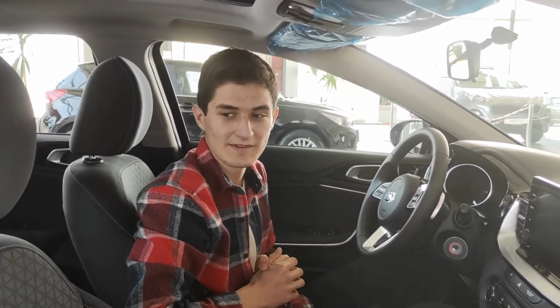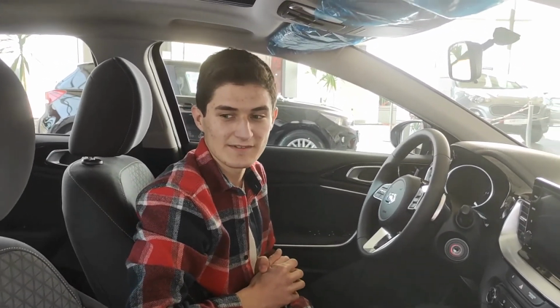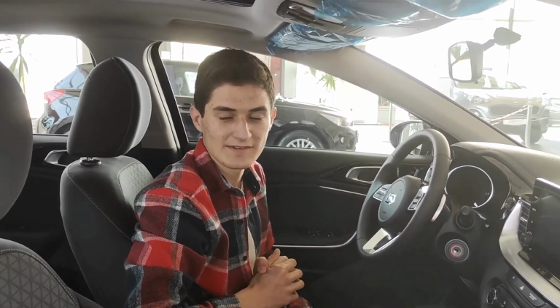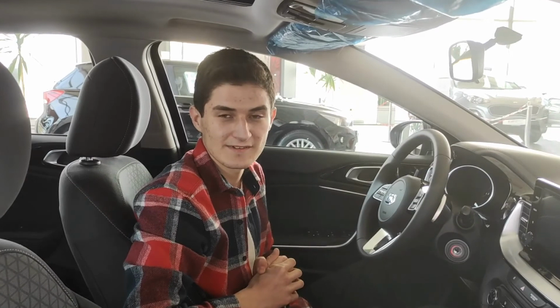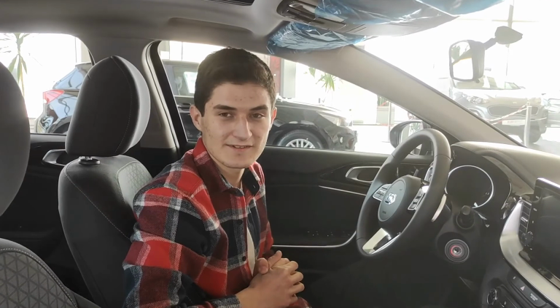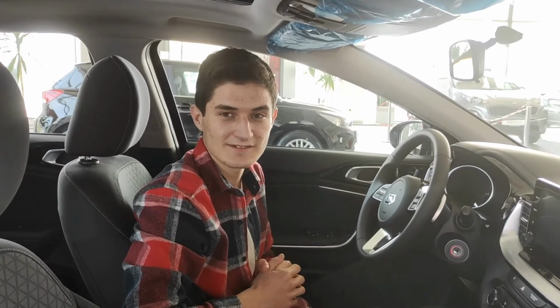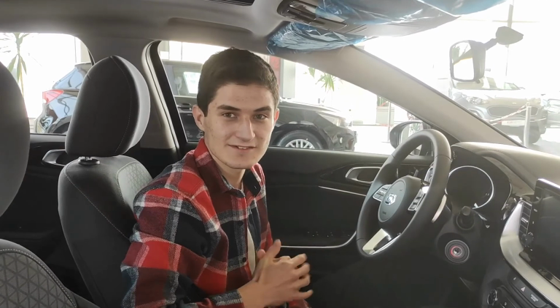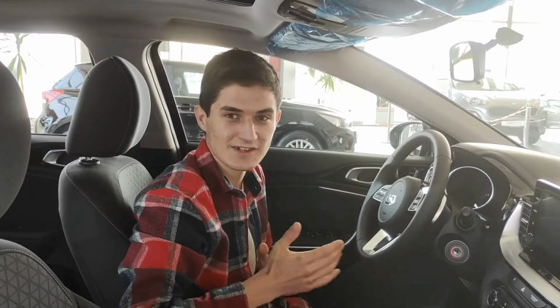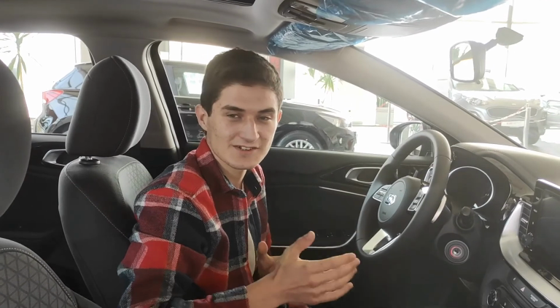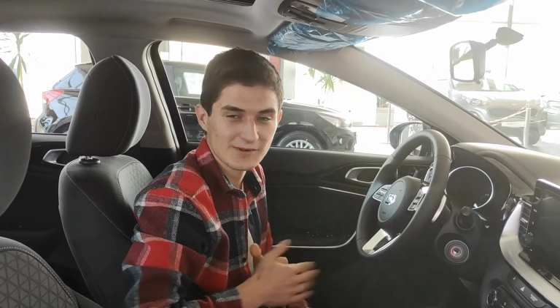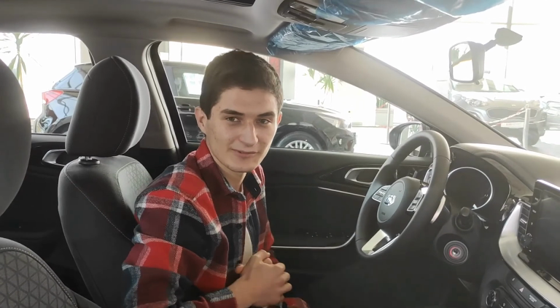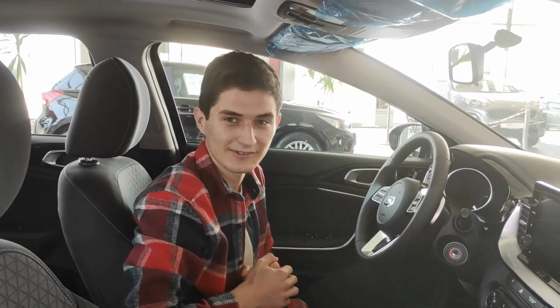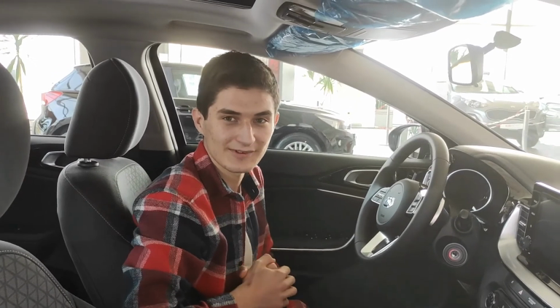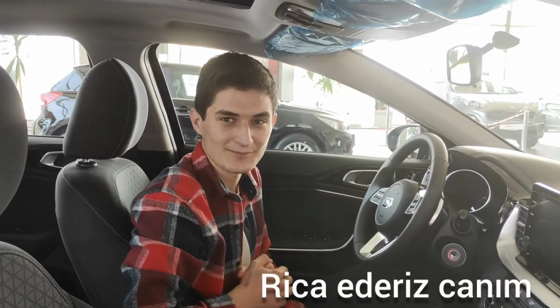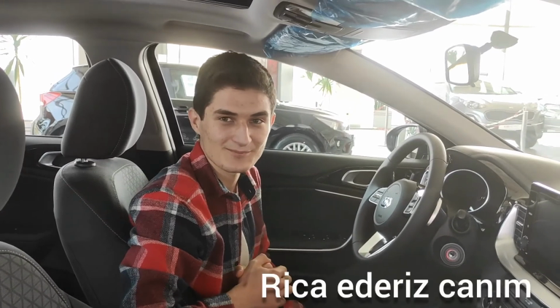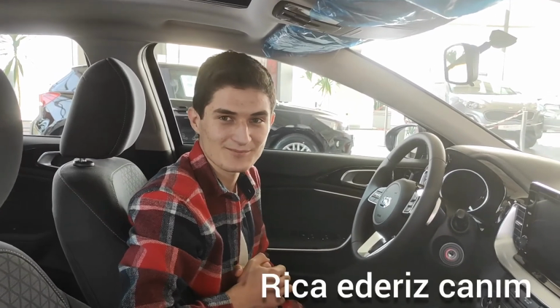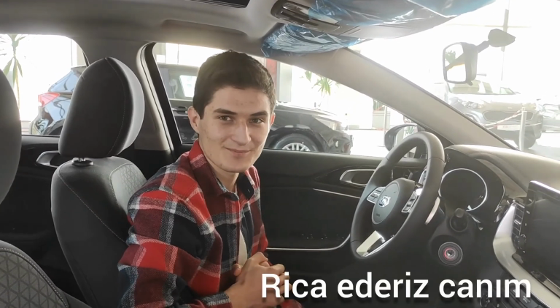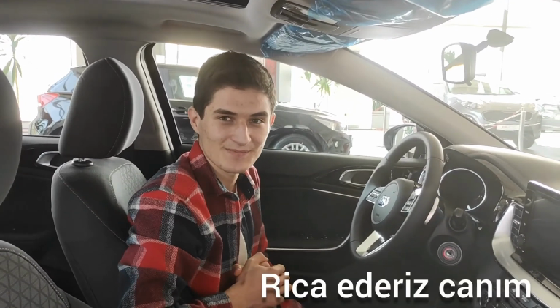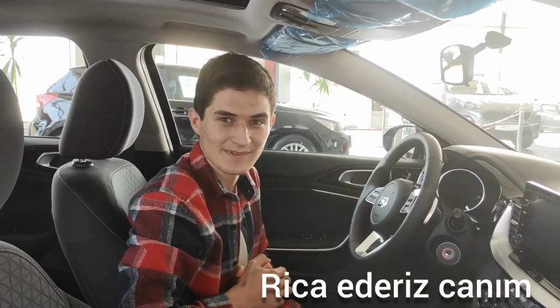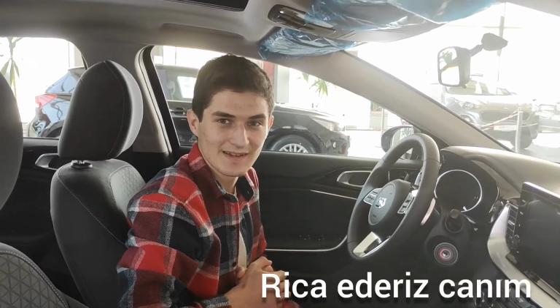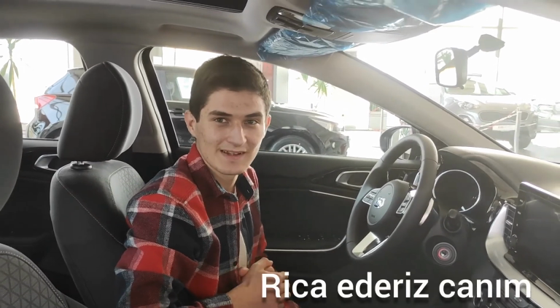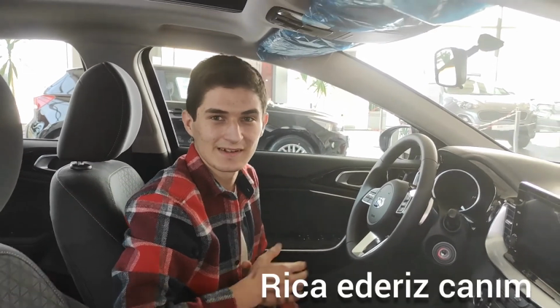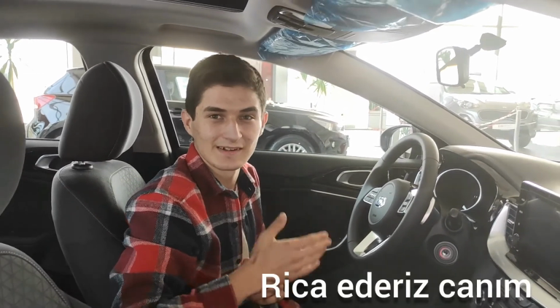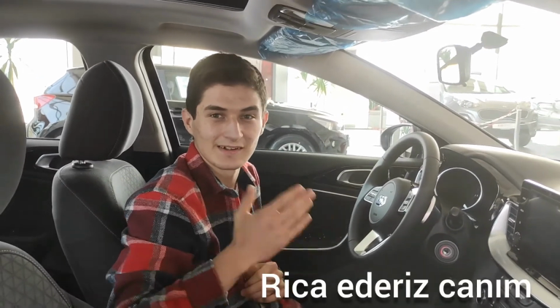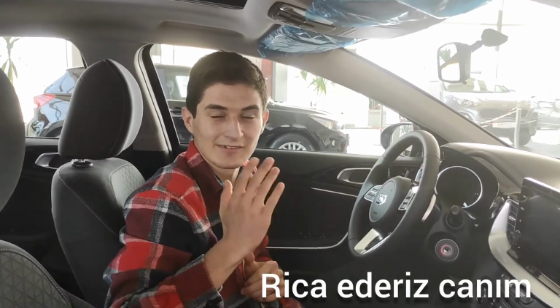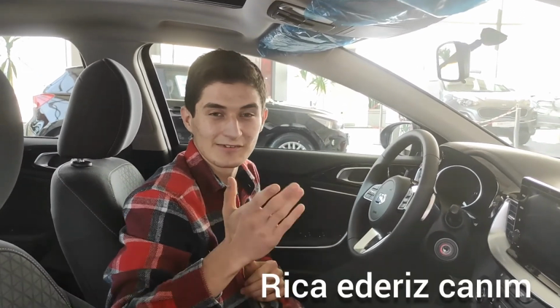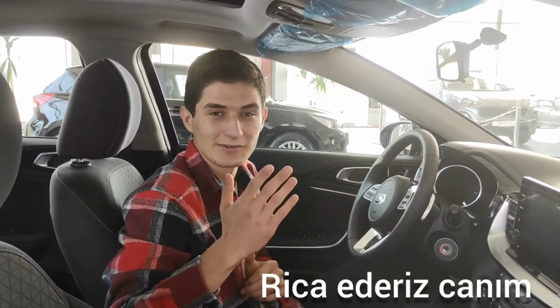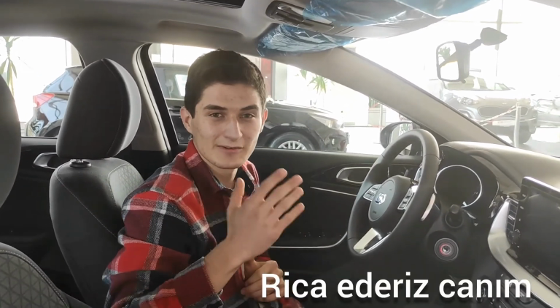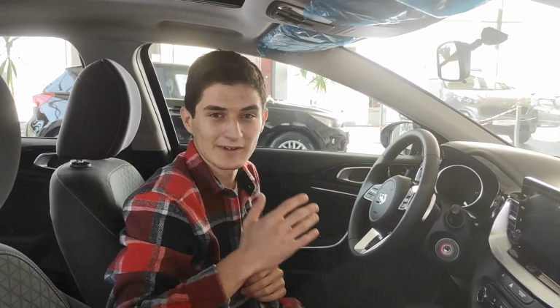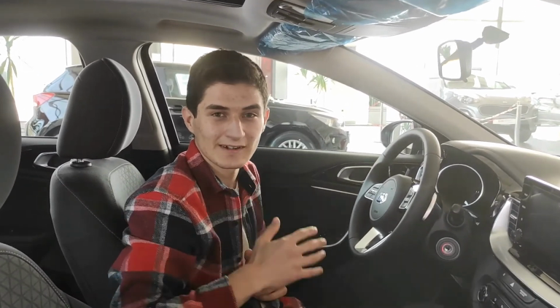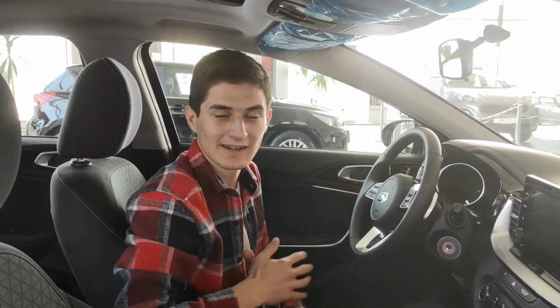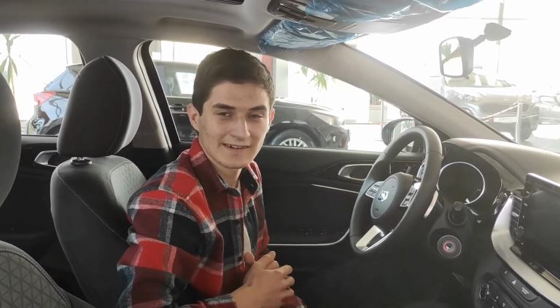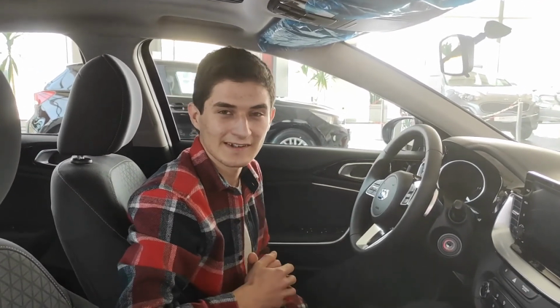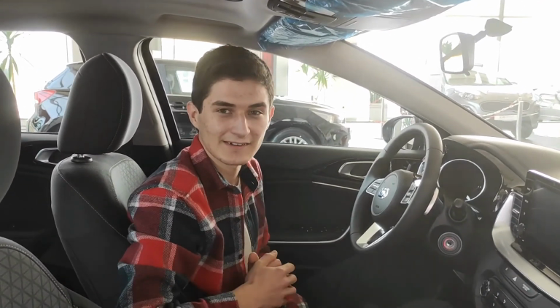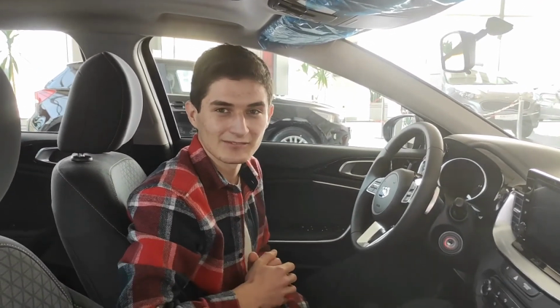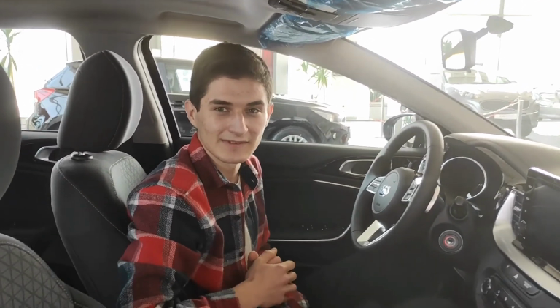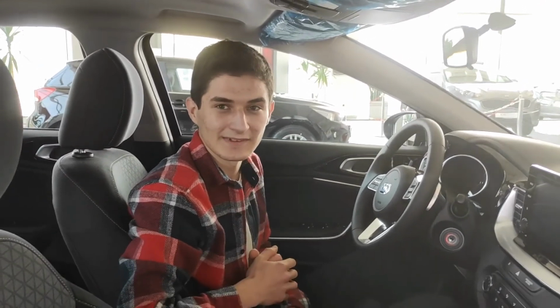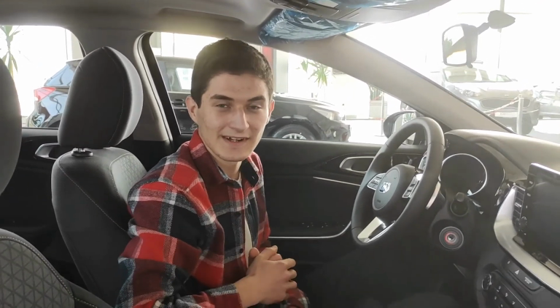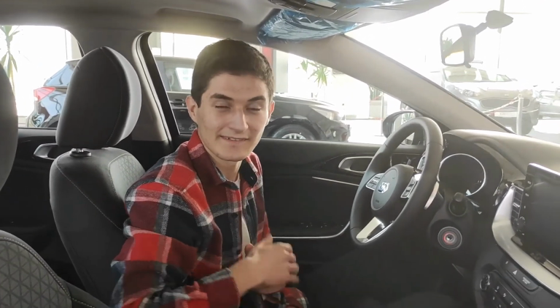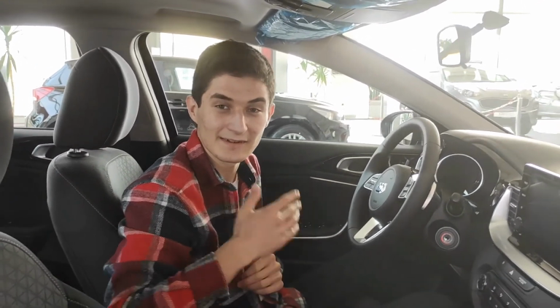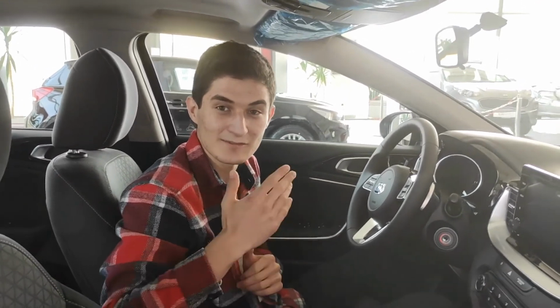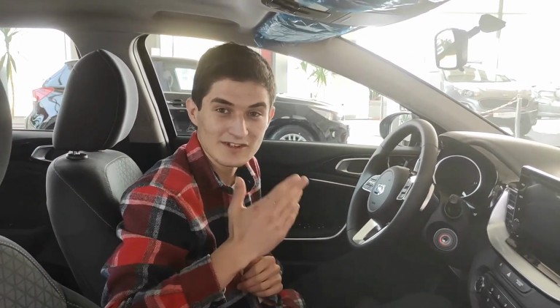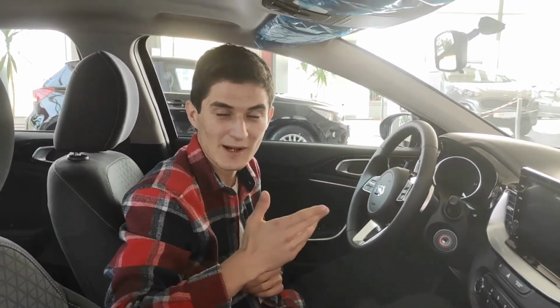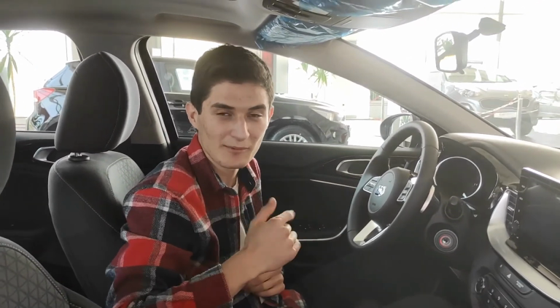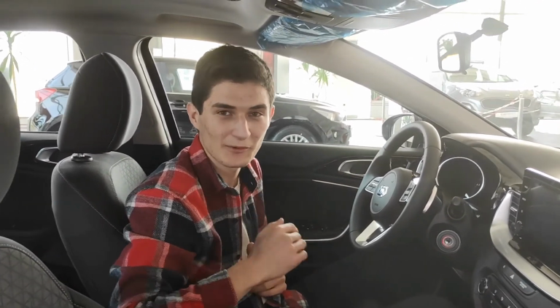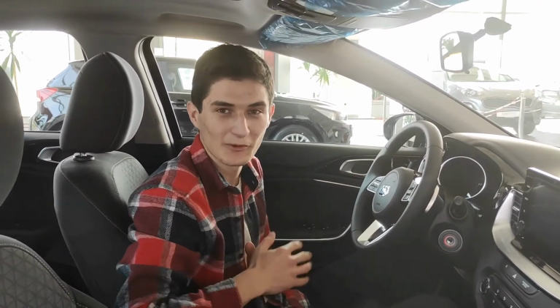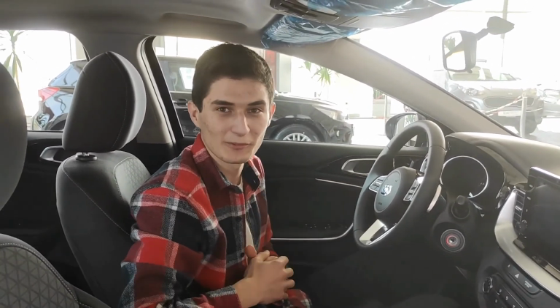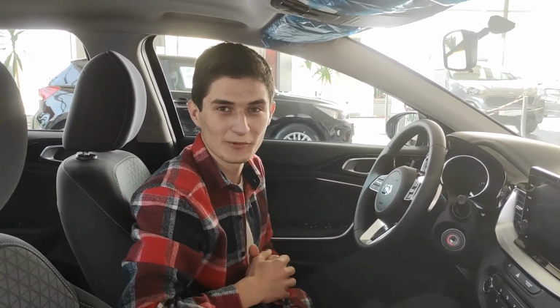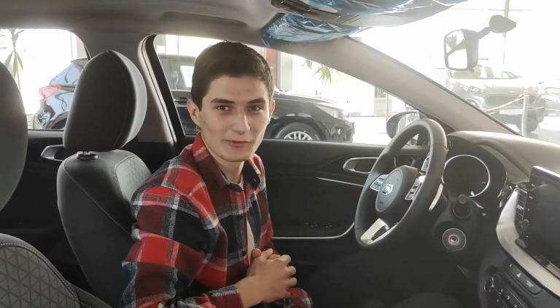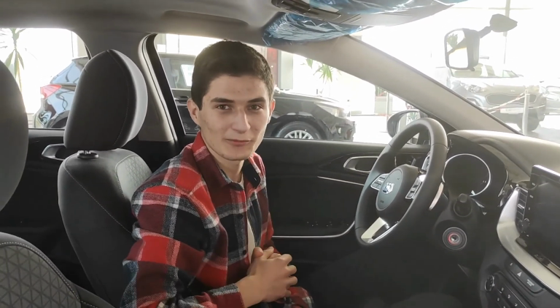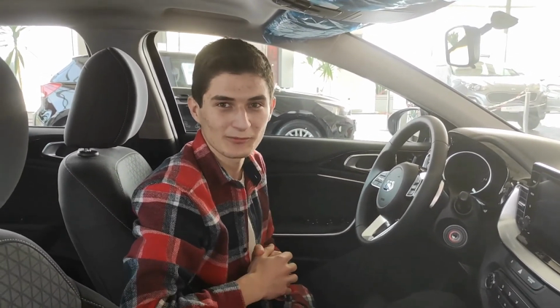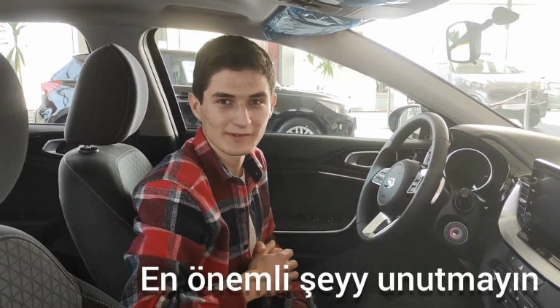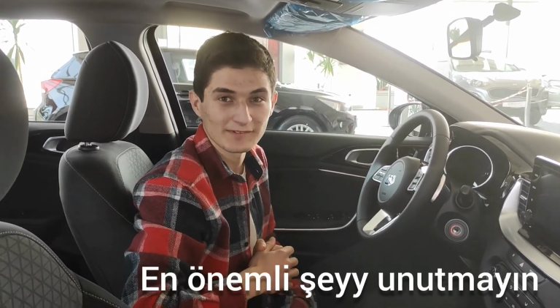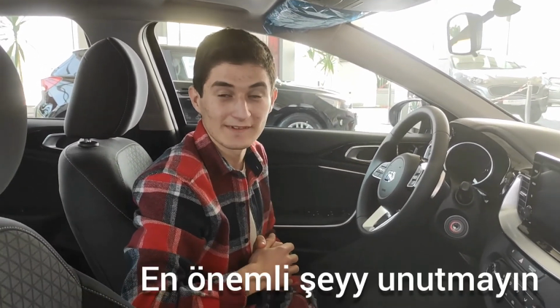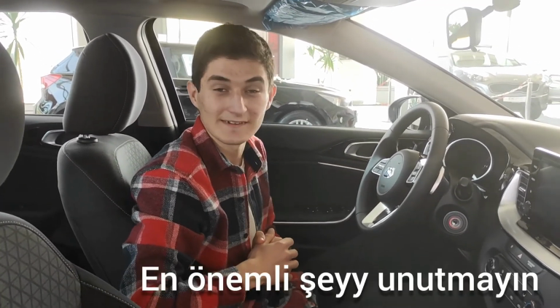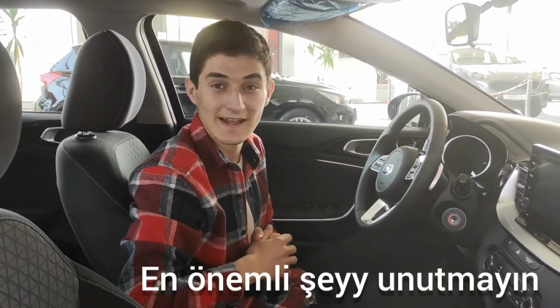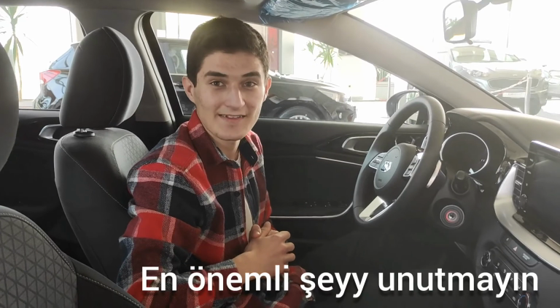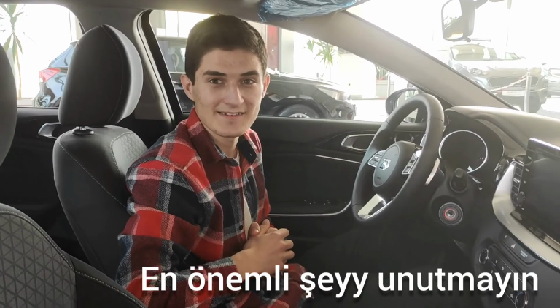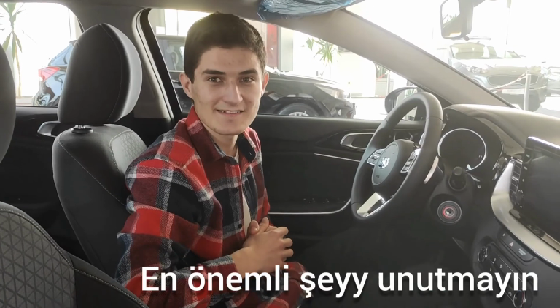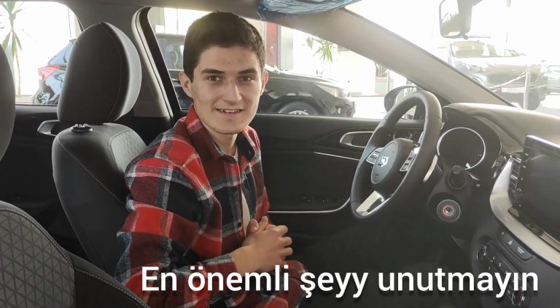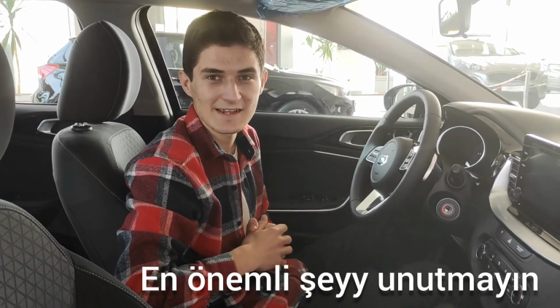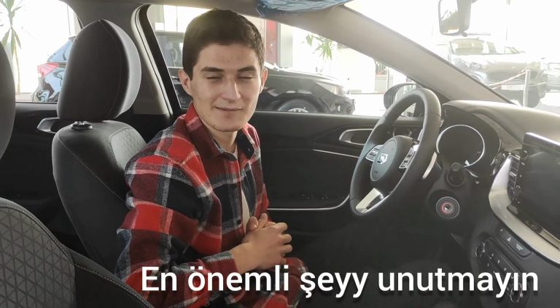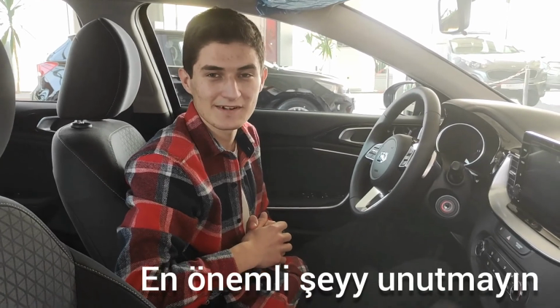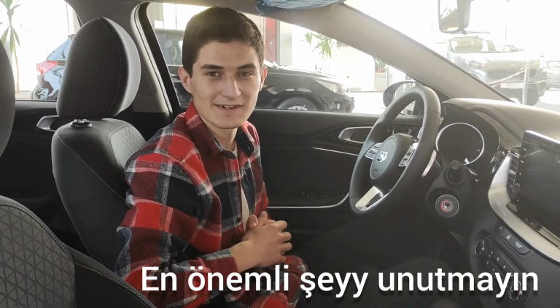Beni dinlediğiniz için teşekkür ederim. Videolara like atmayı, kanalımıza abone olmayı unutmayın. Kendinize iyi bakın, görüşürüz.